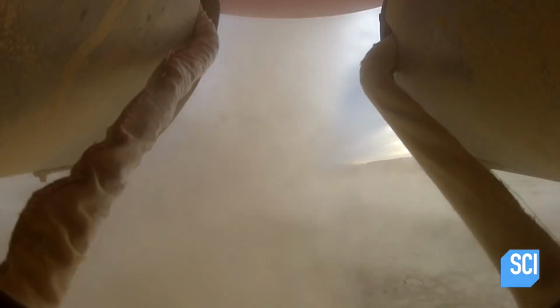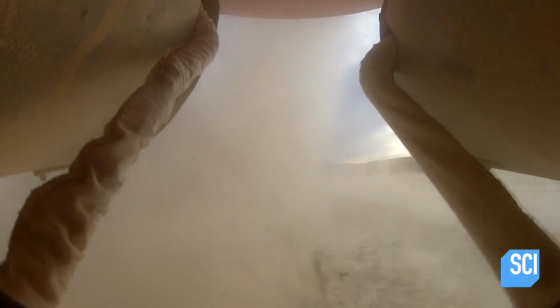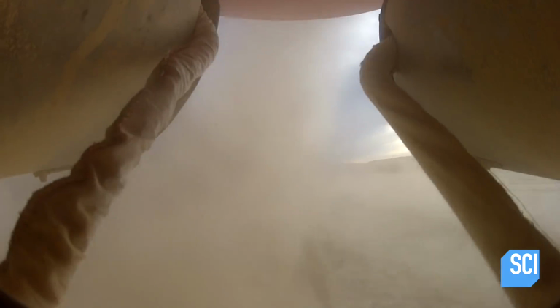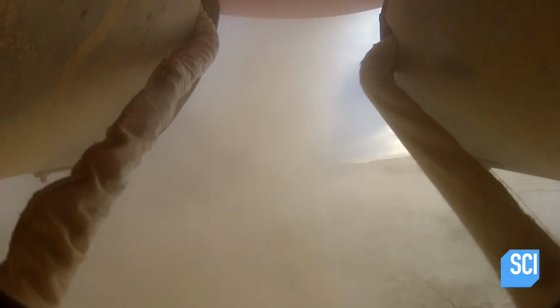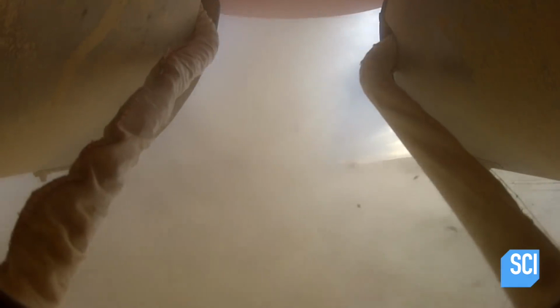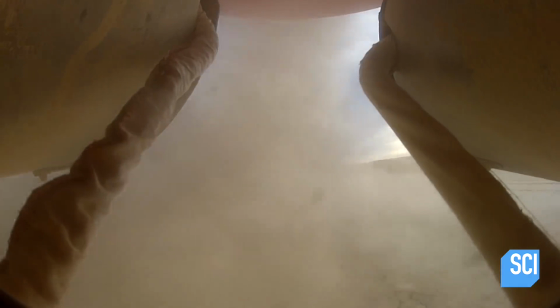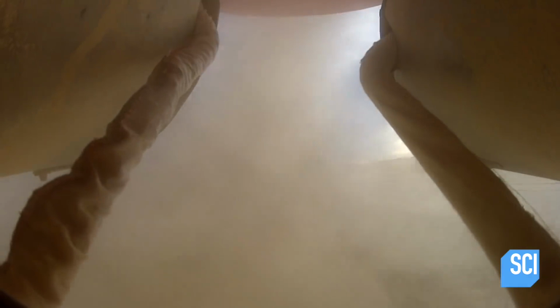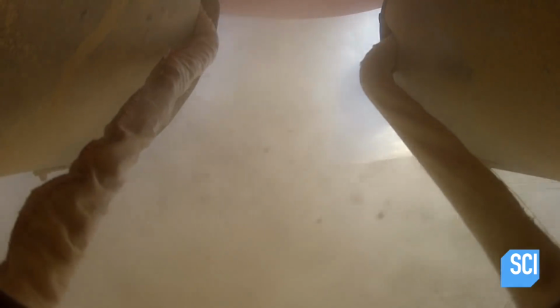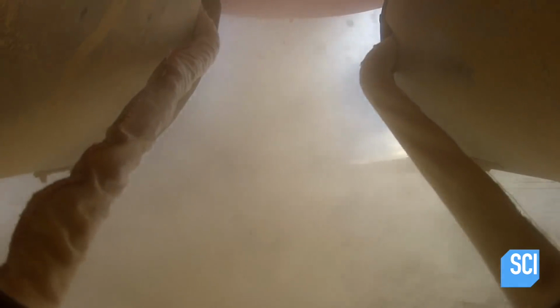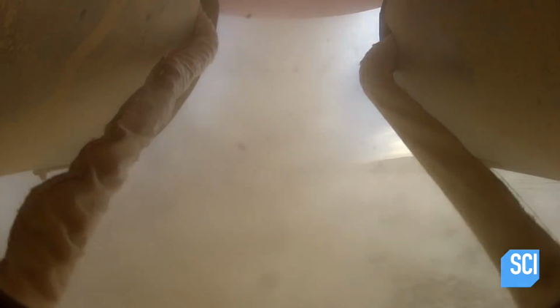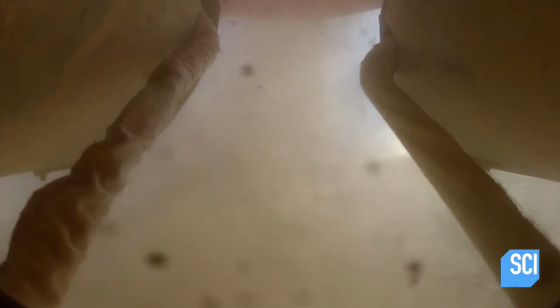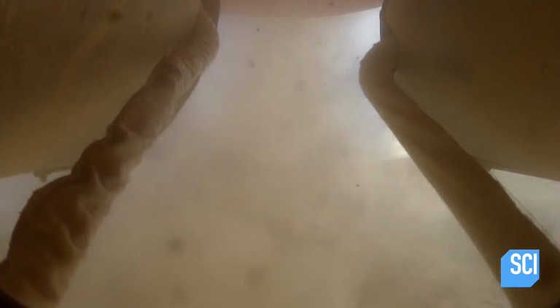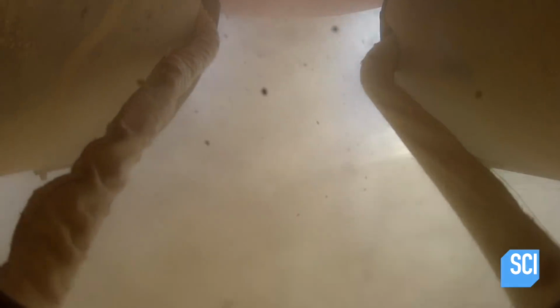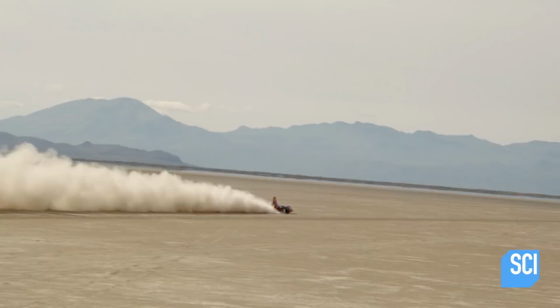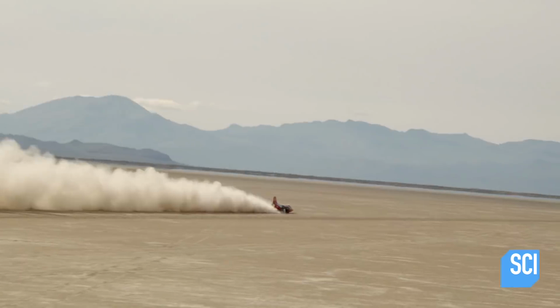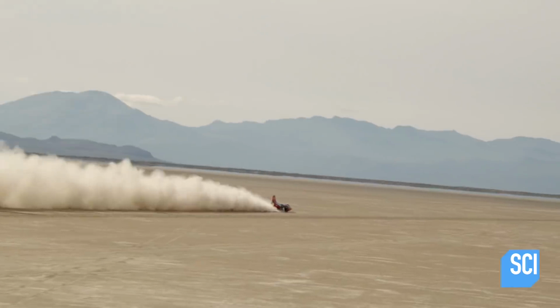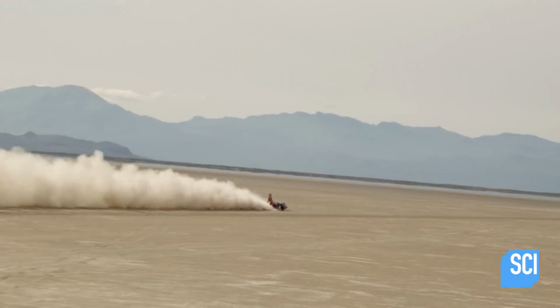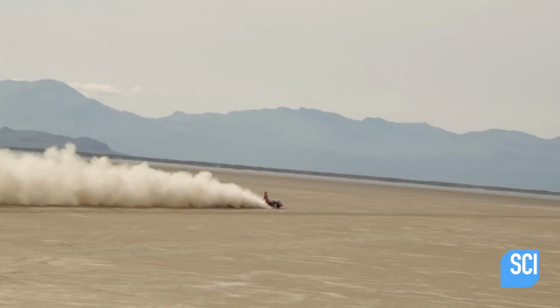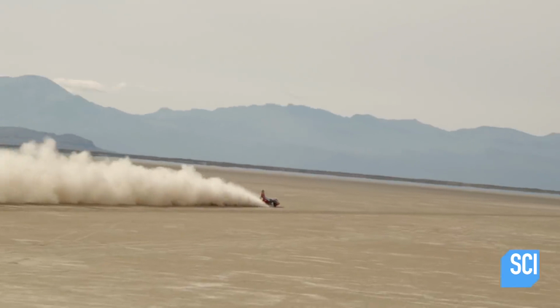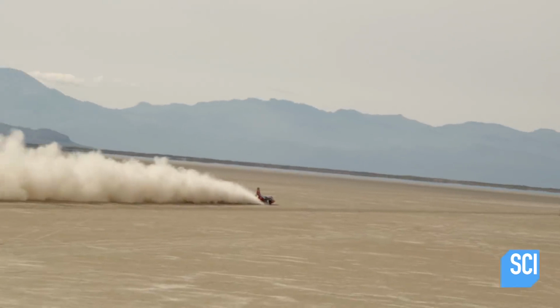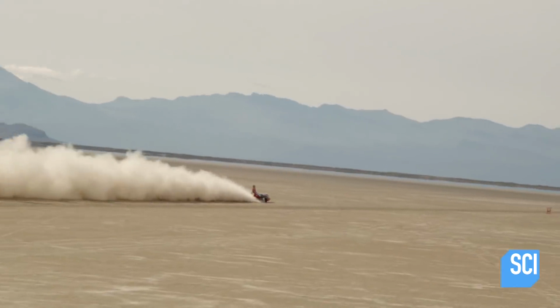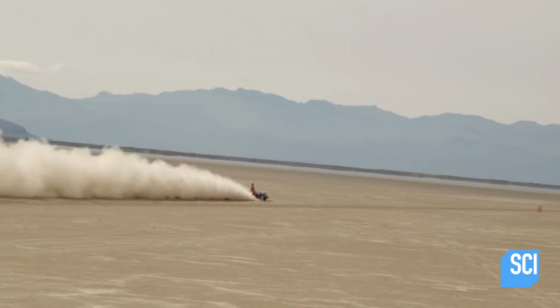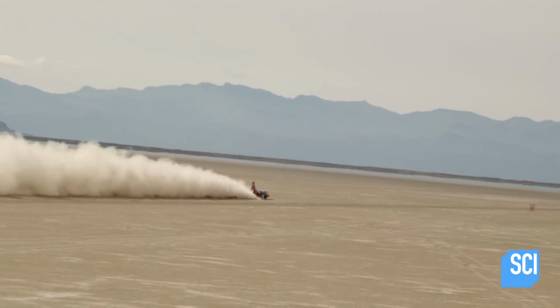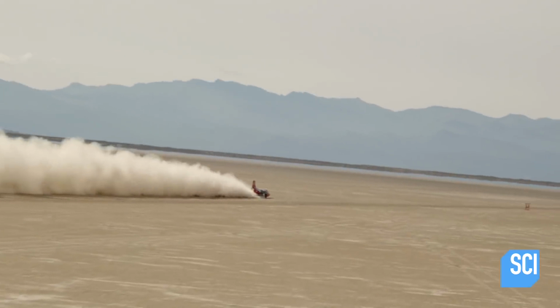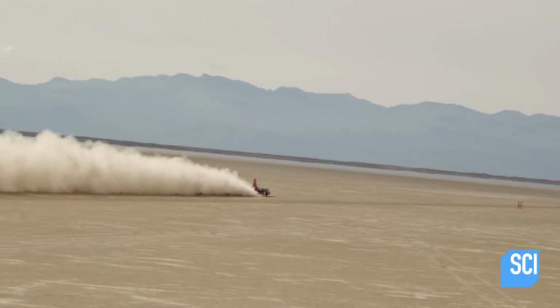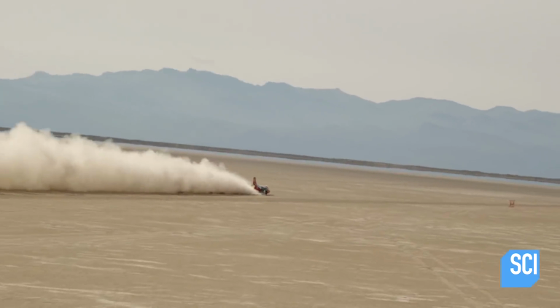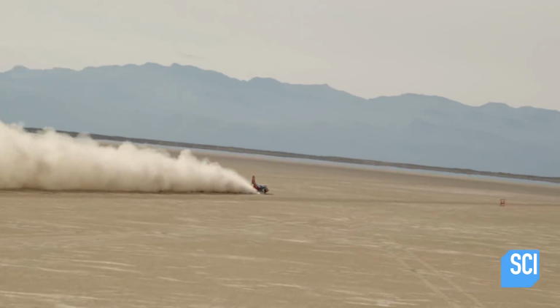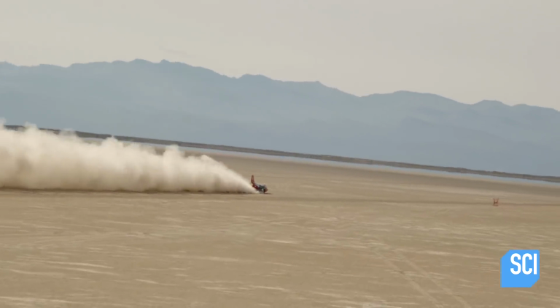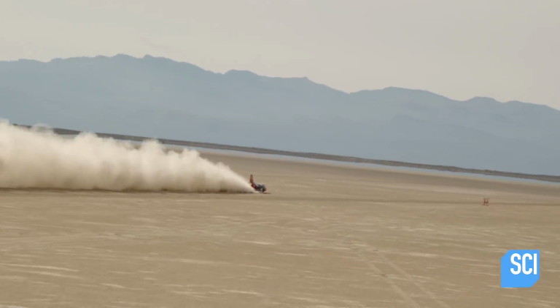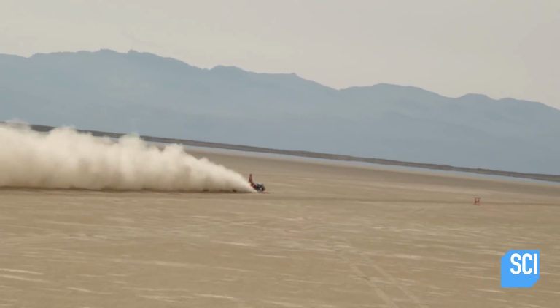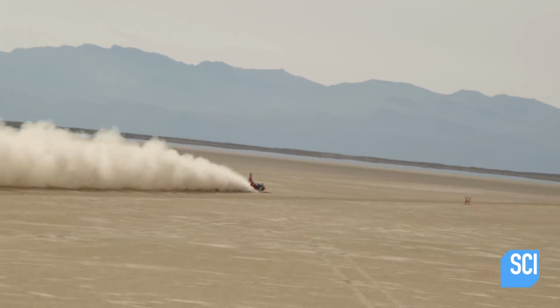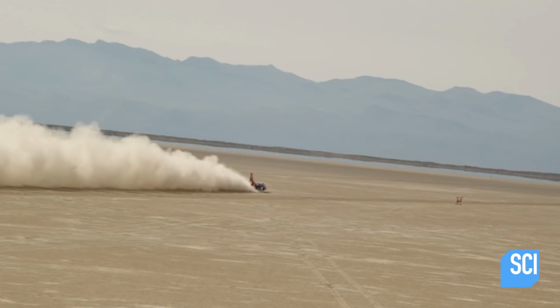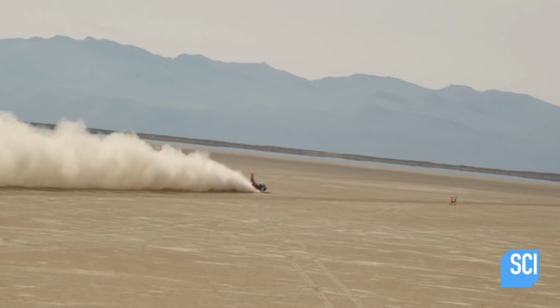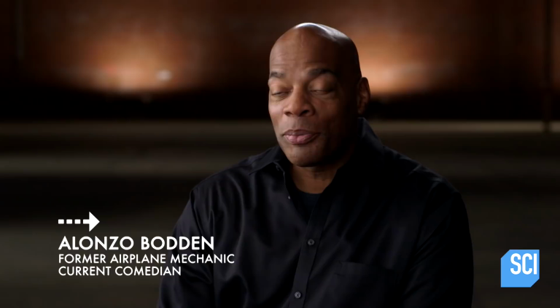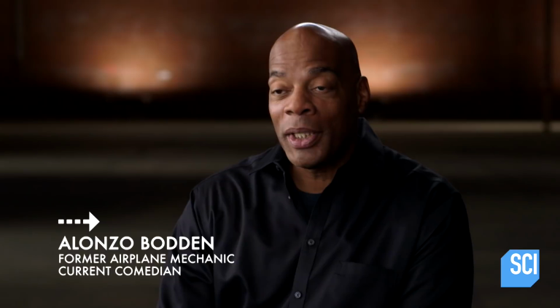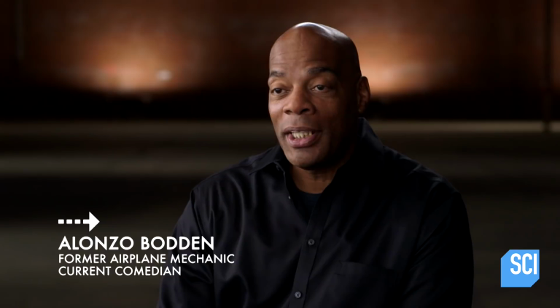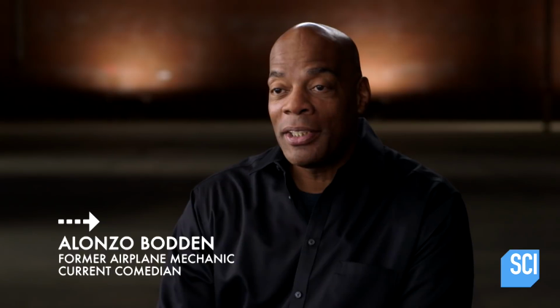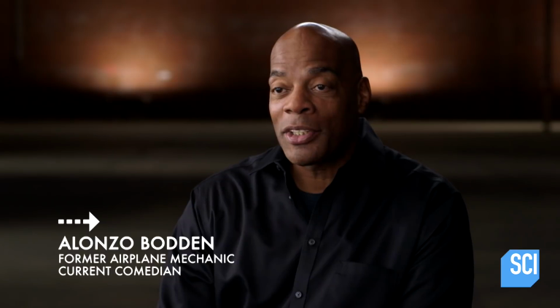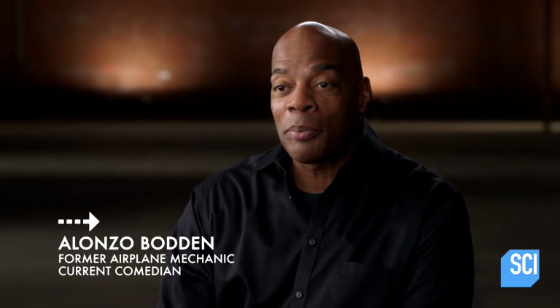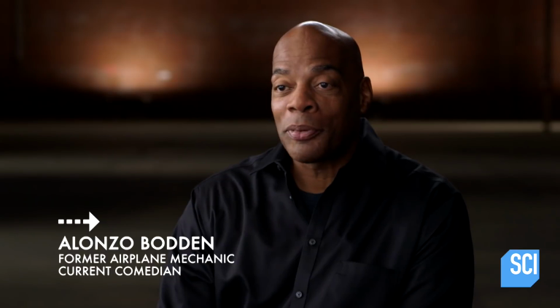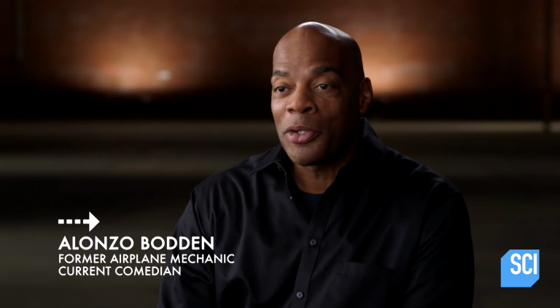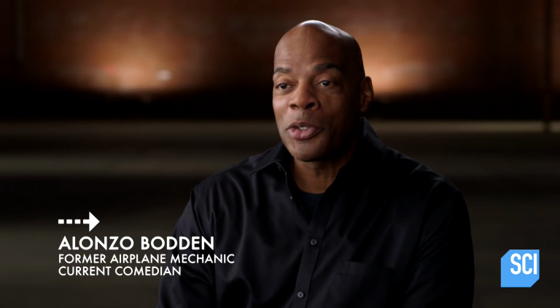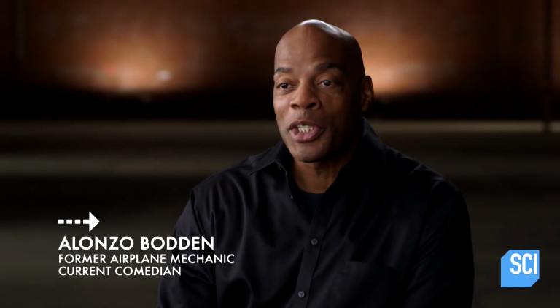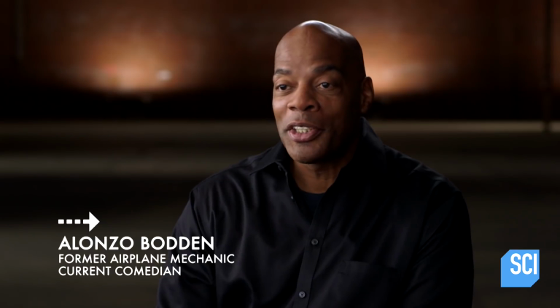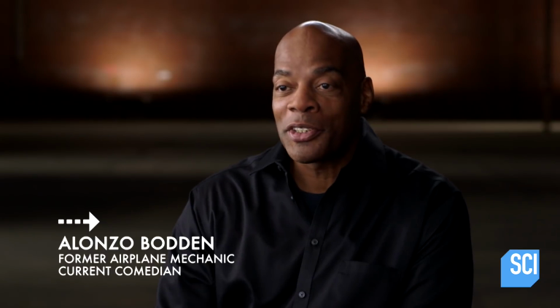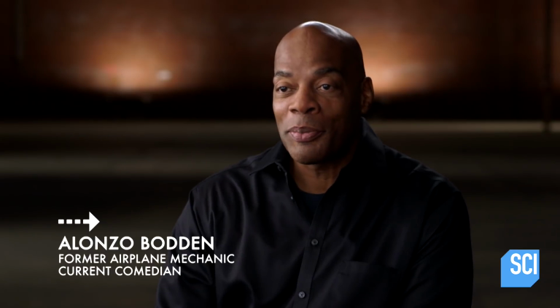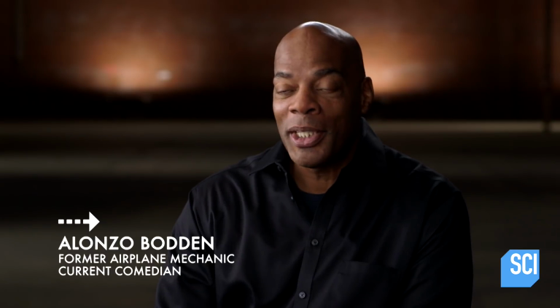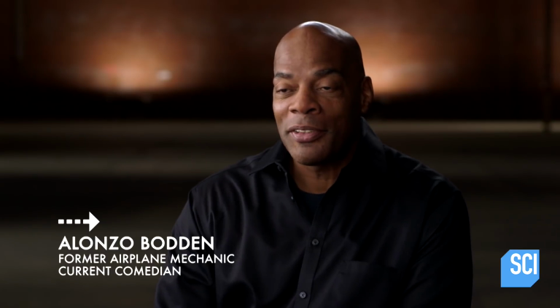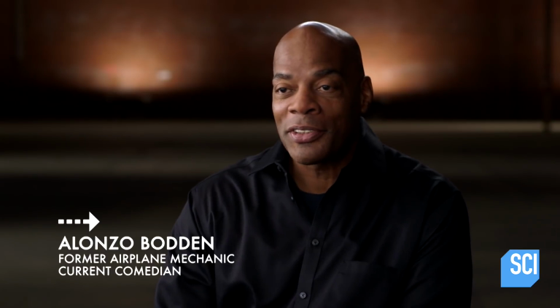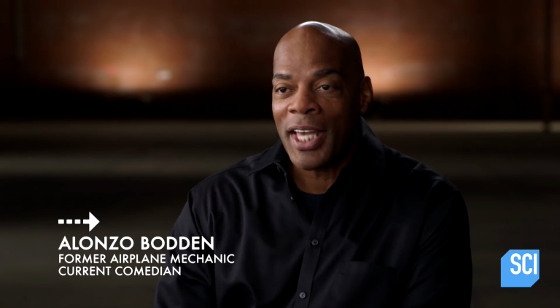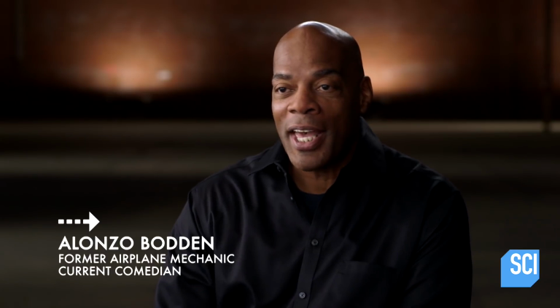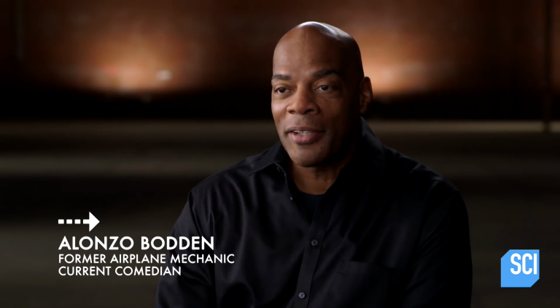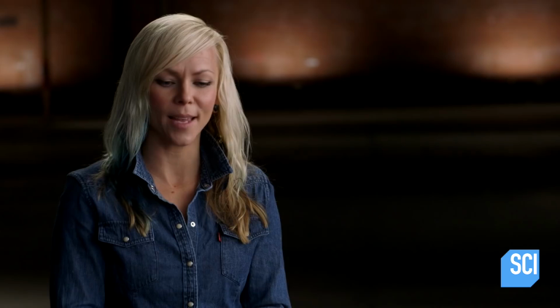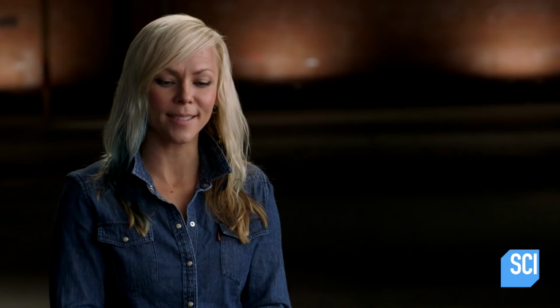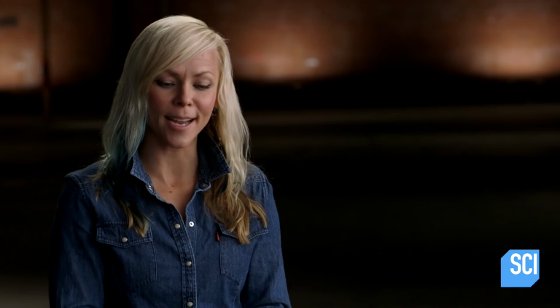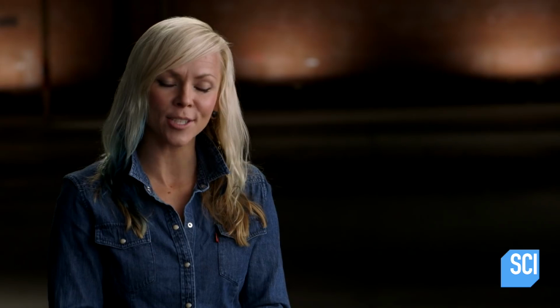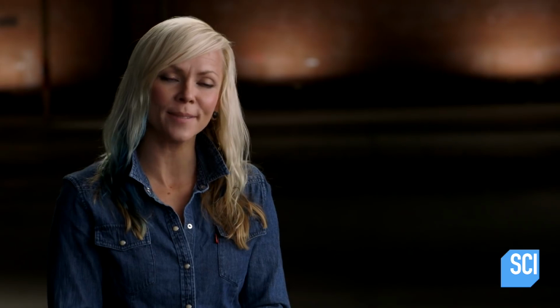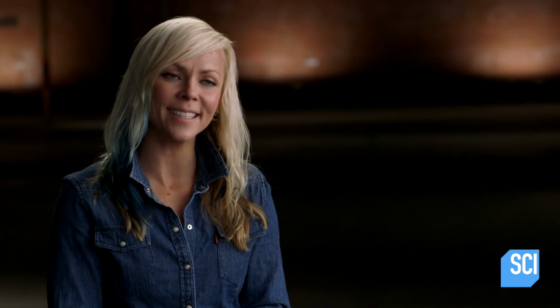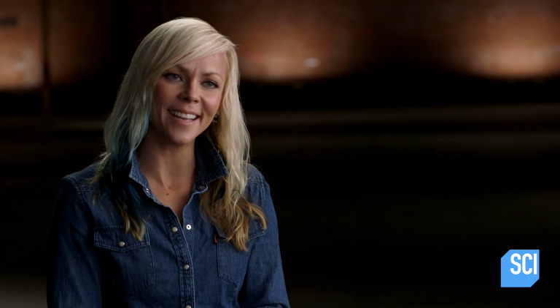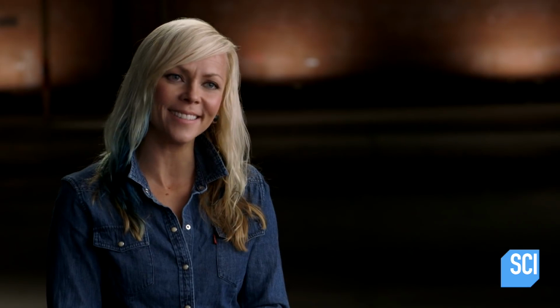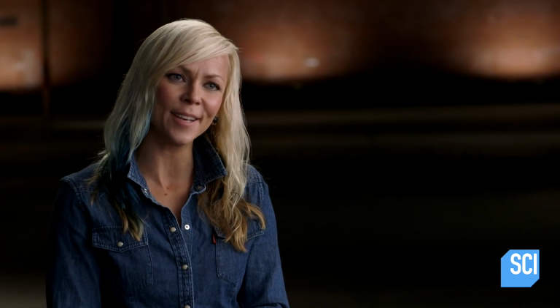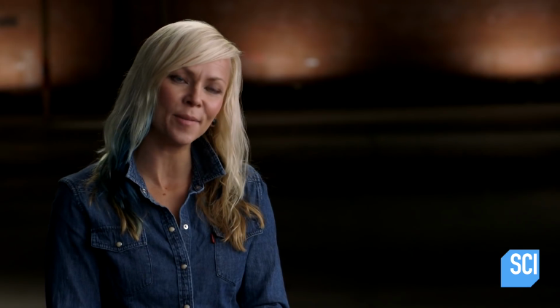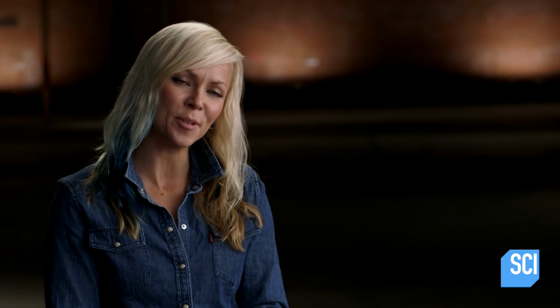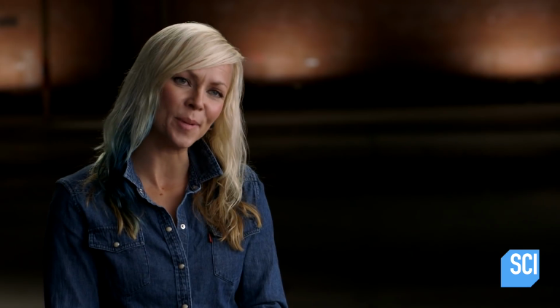This is basically a missile. You are driving a missile at speeds approaching the speed of sound. It's actually really nice and comfortable.